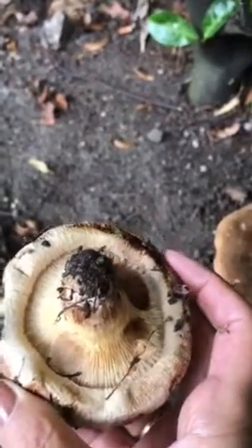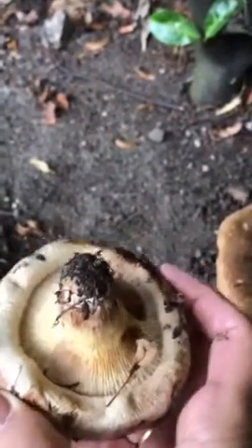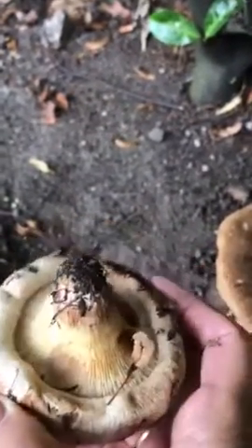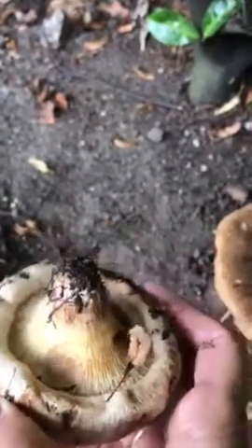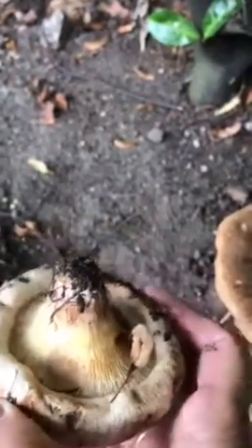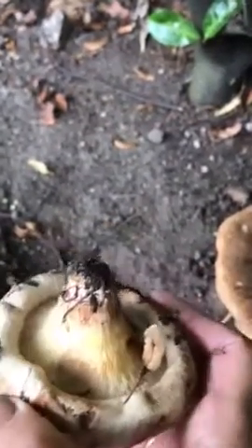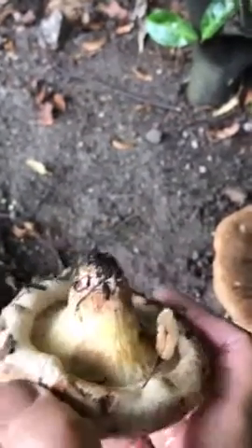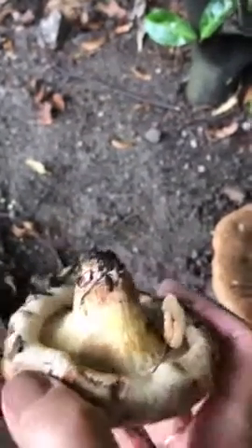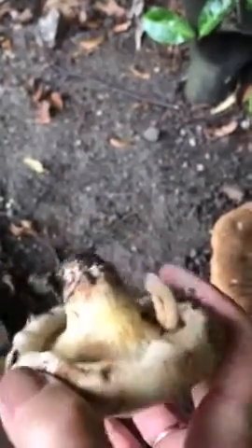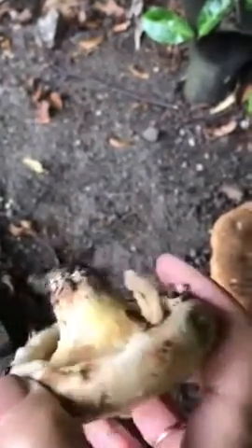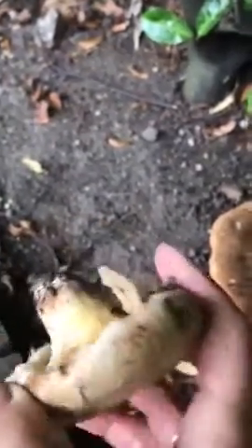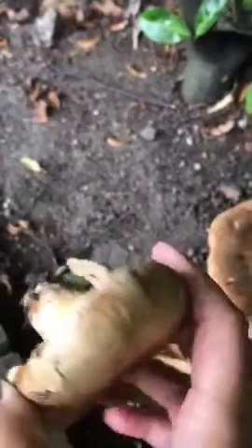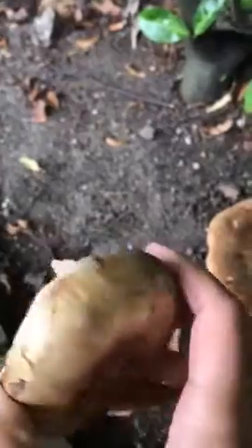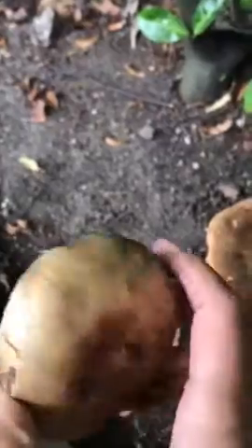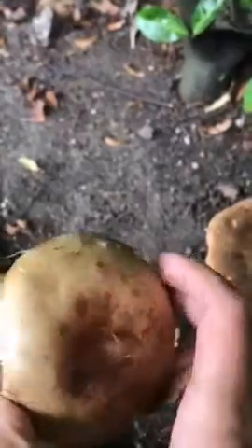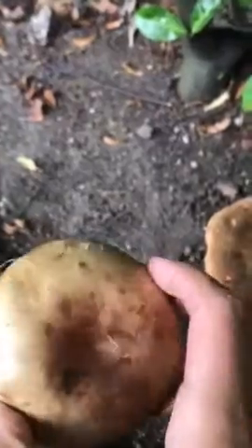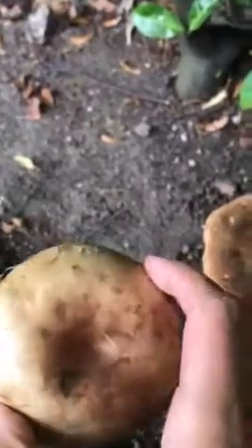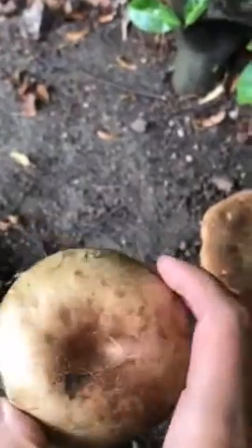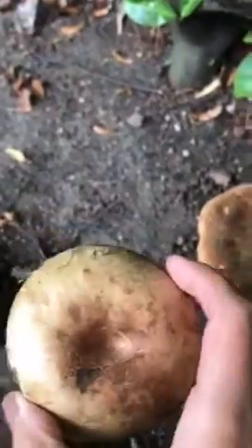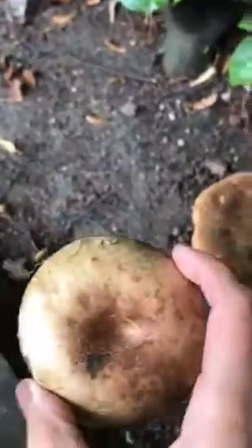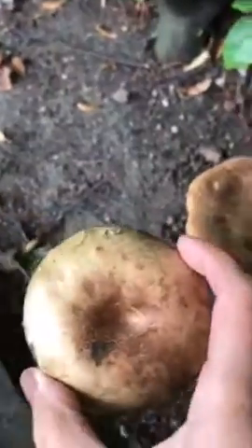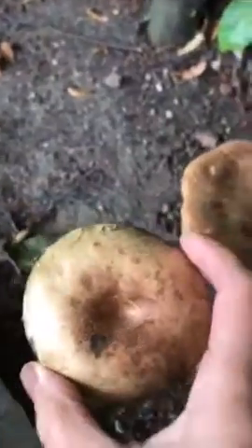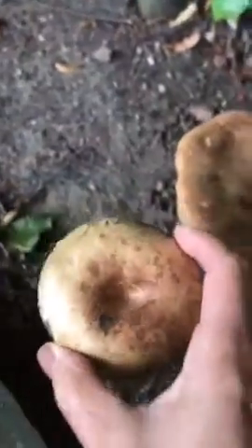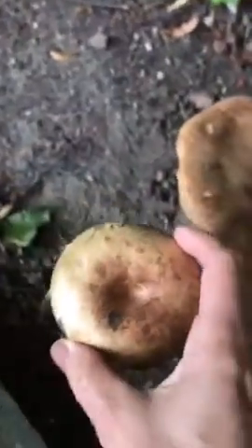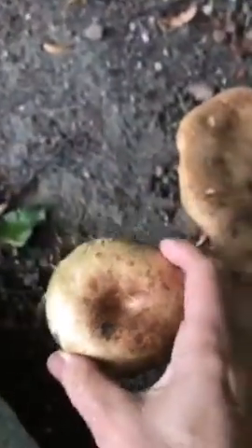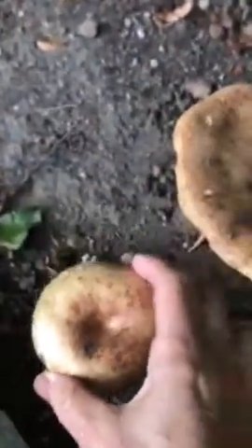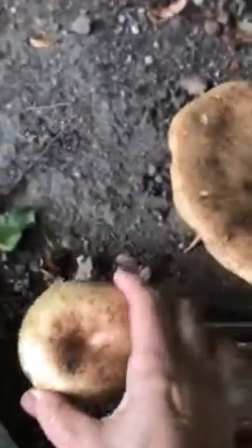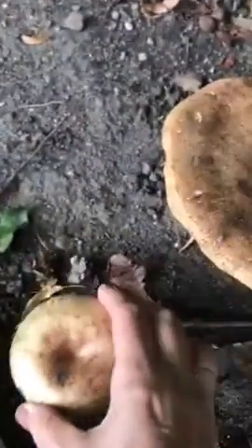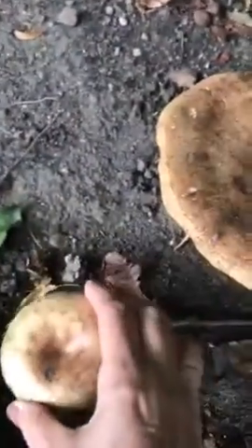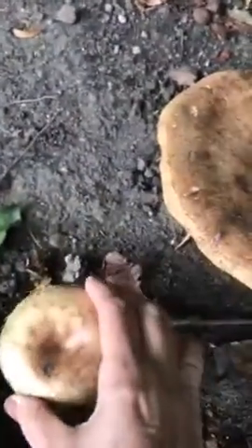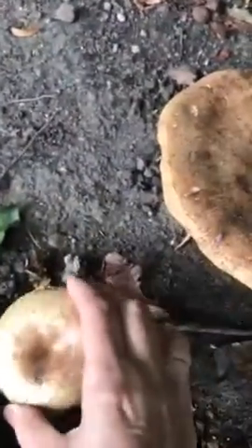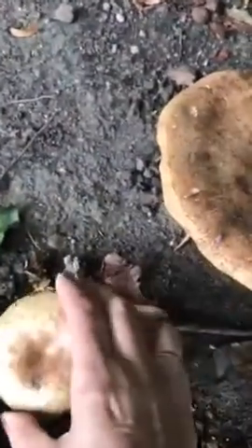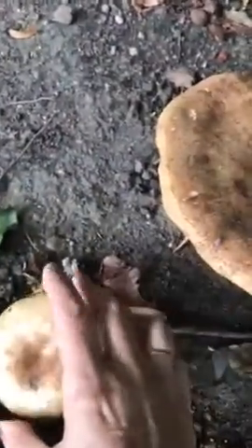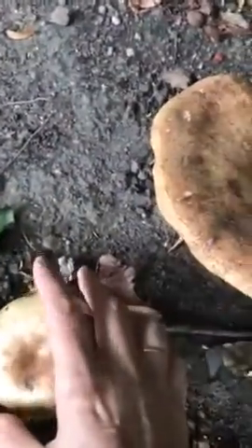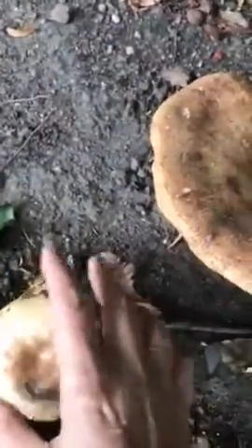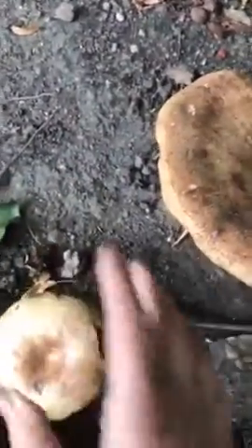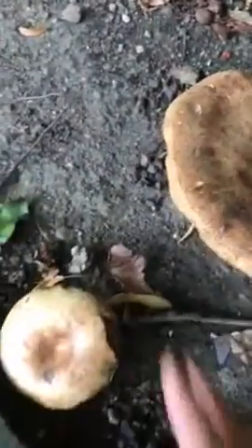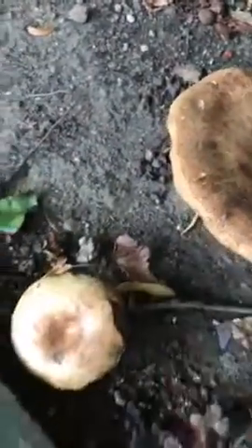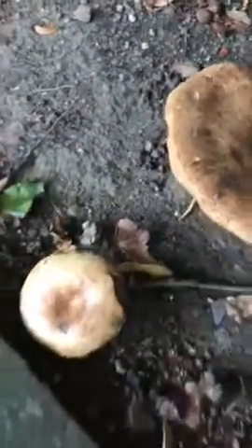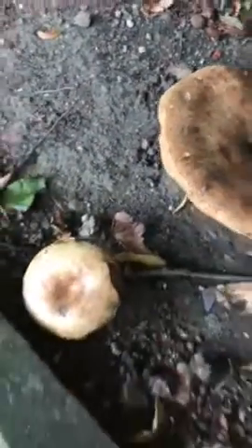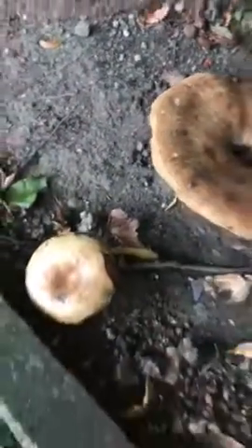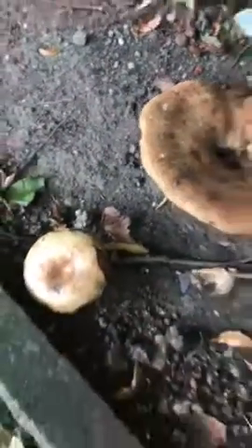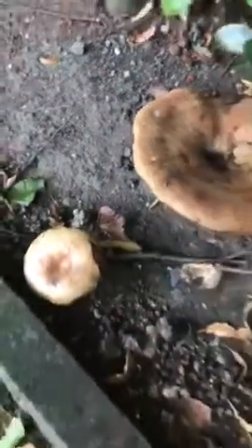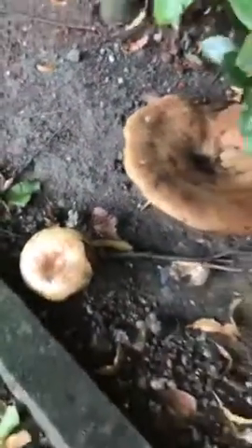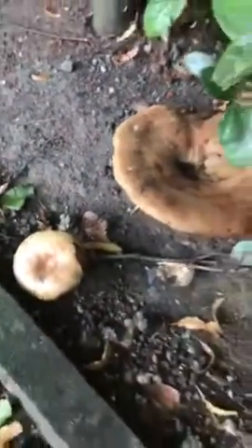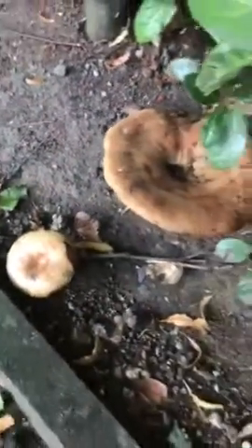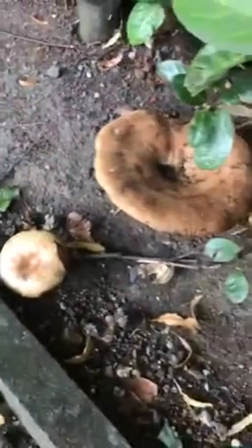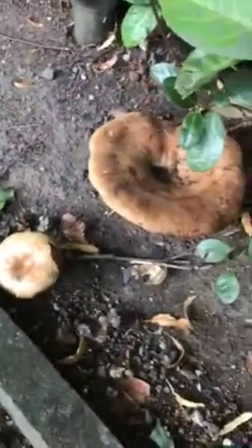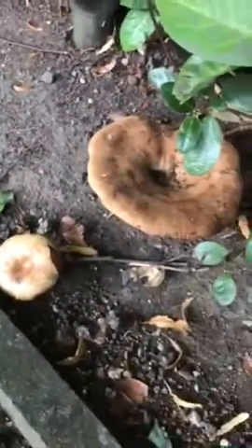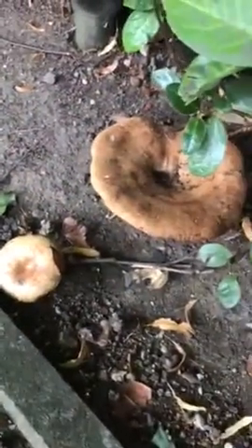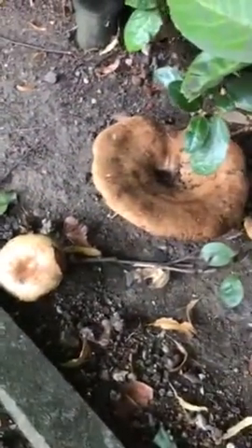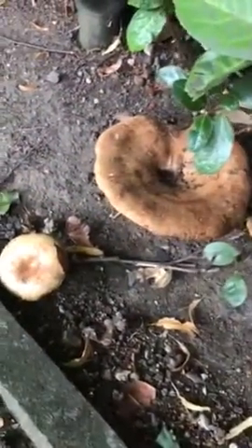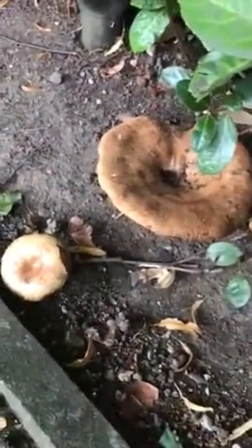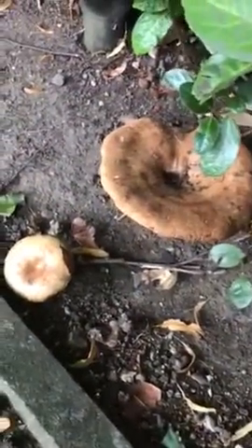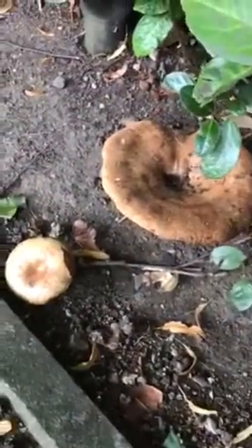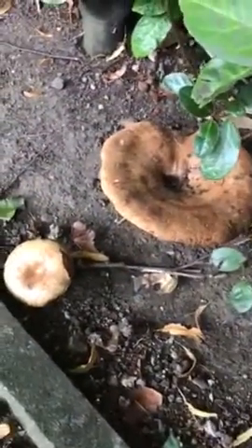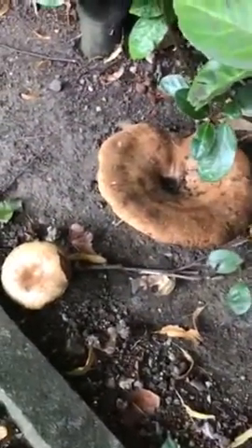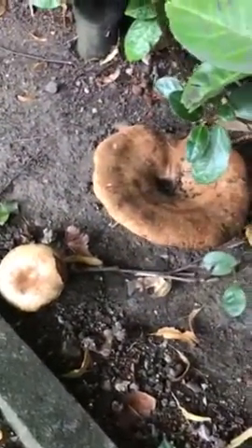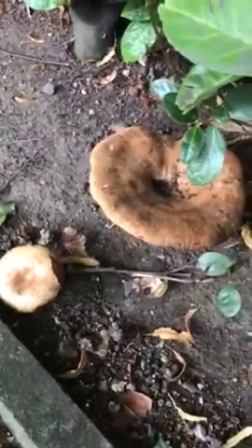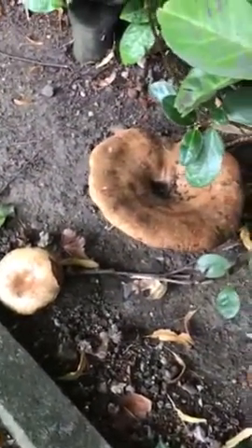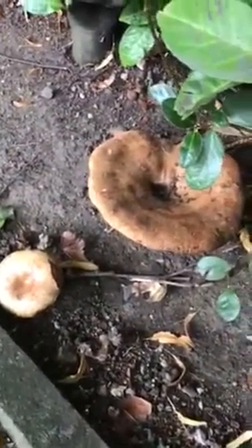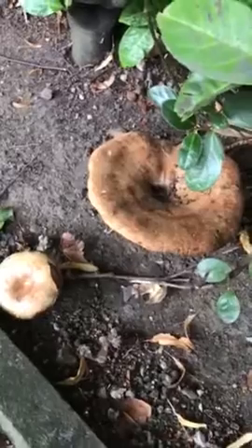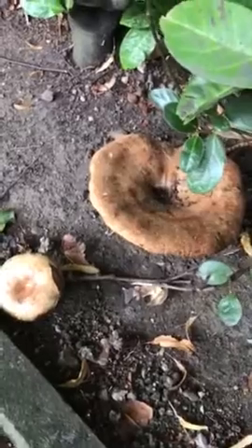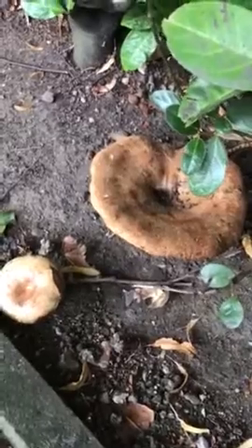It's a very nasty fungi, very poisonous, so please don't let the children play with them.